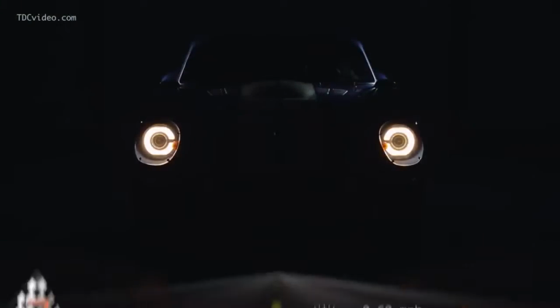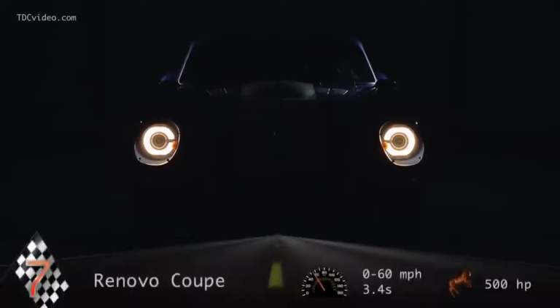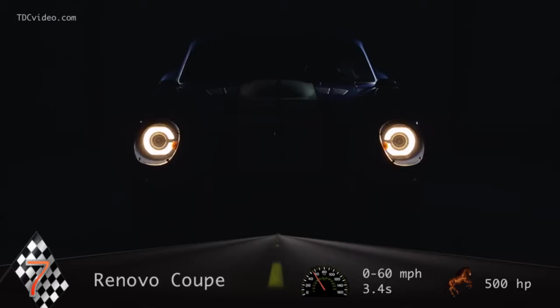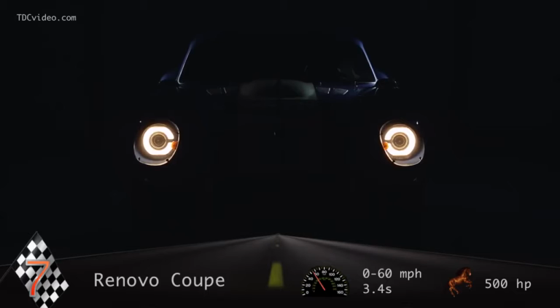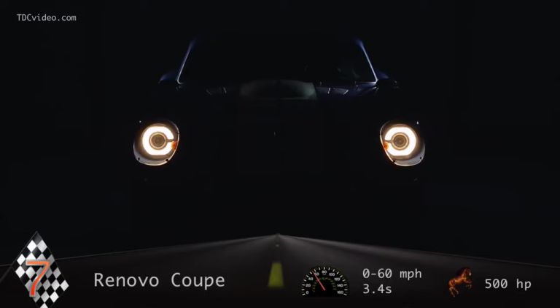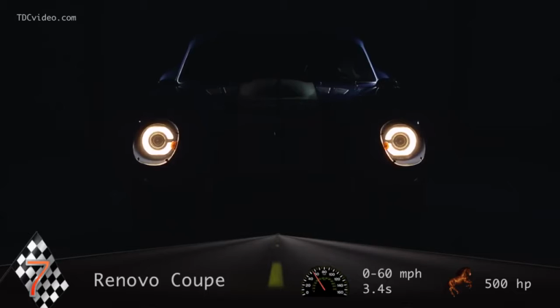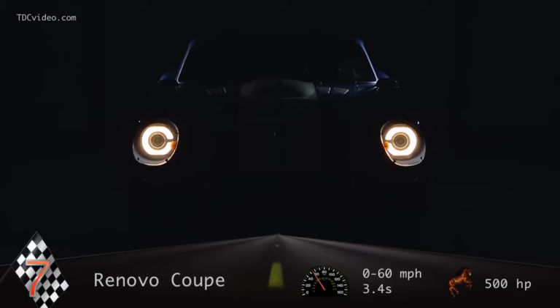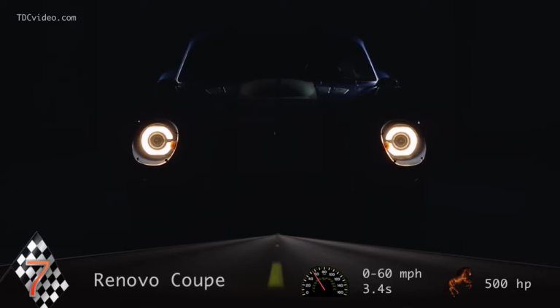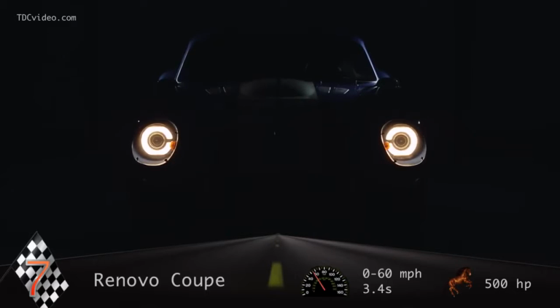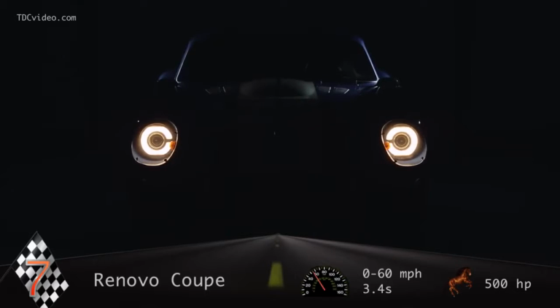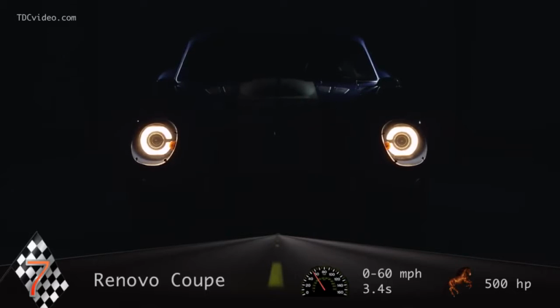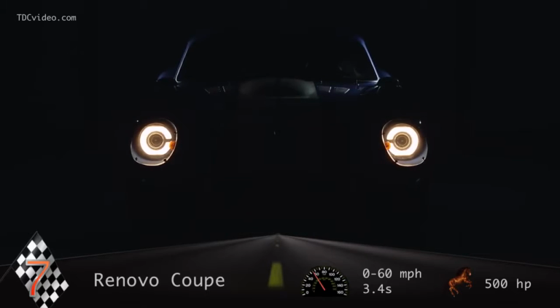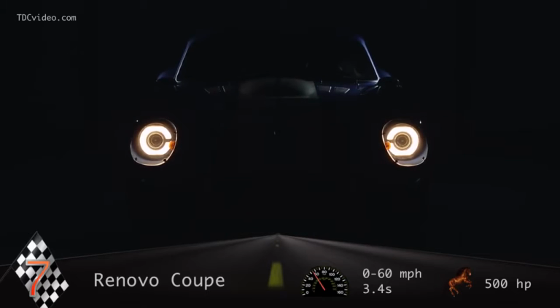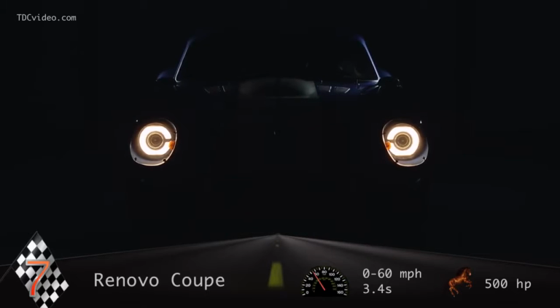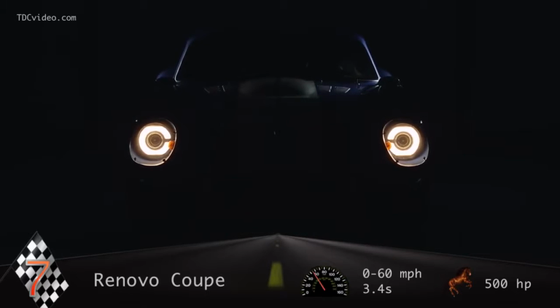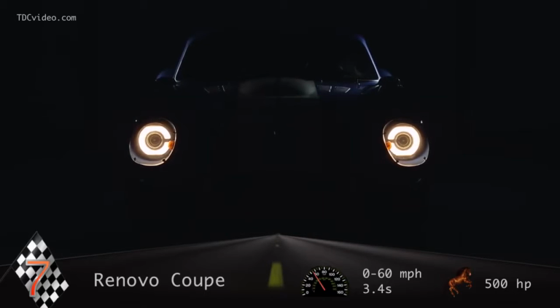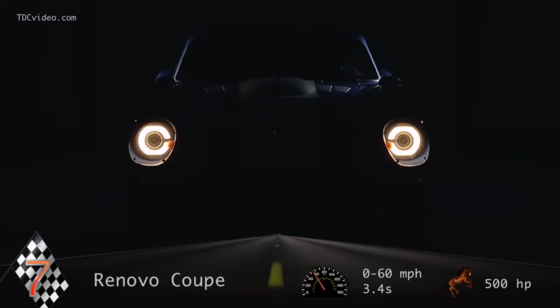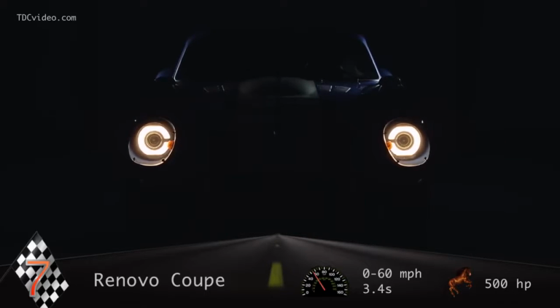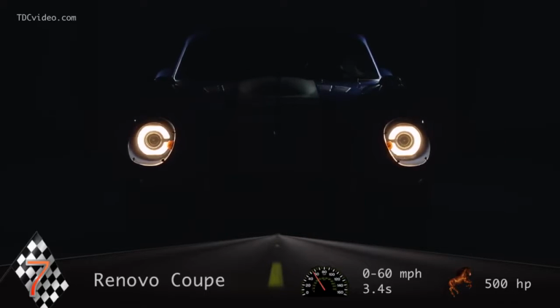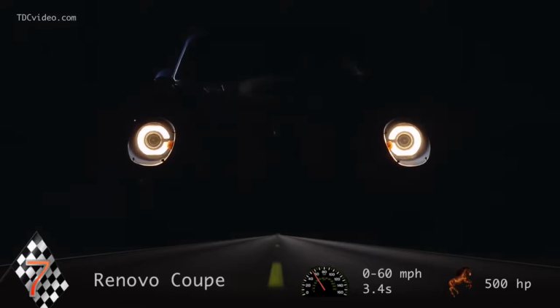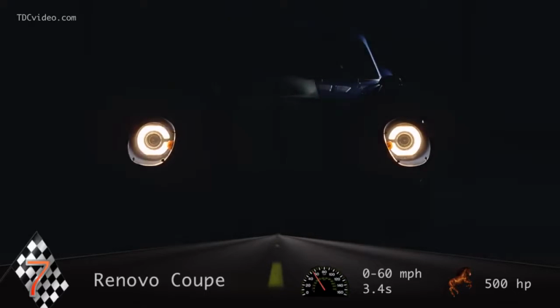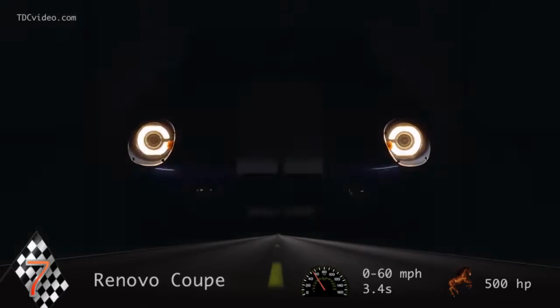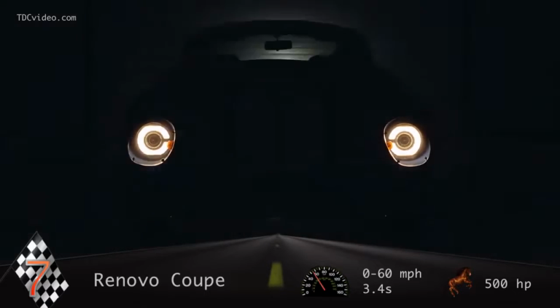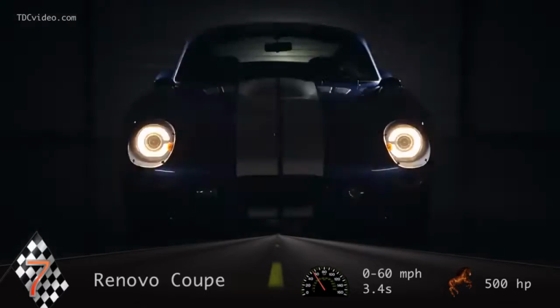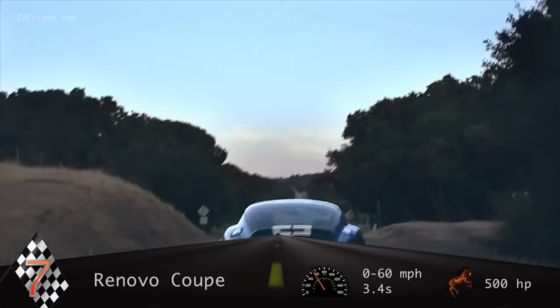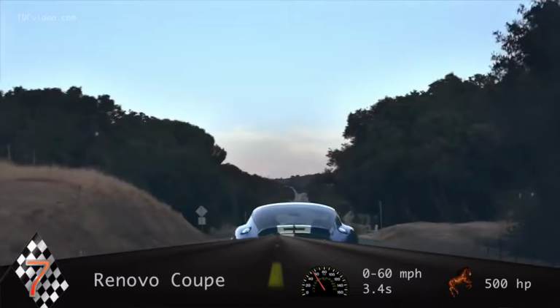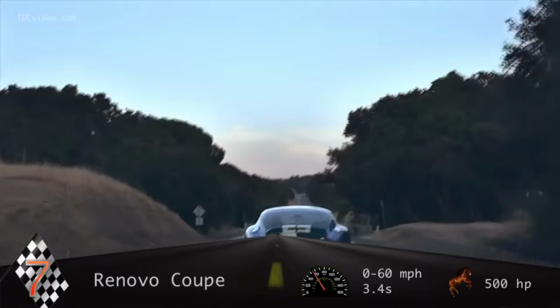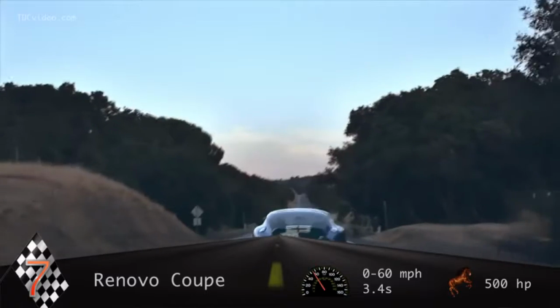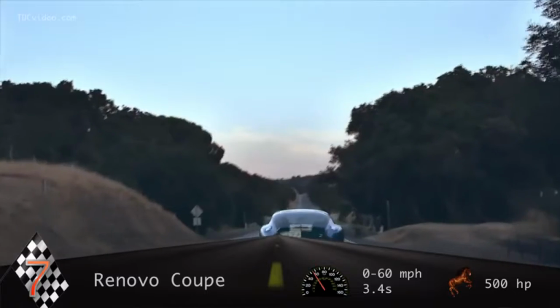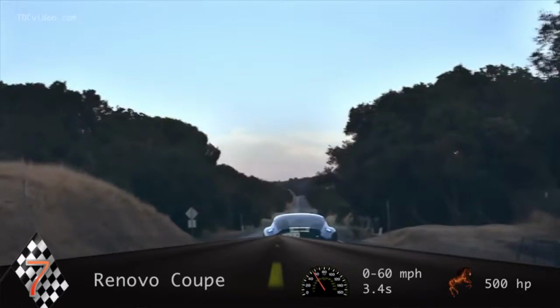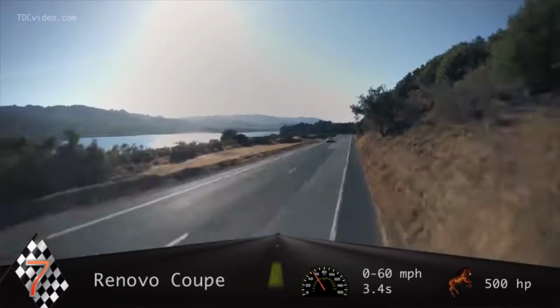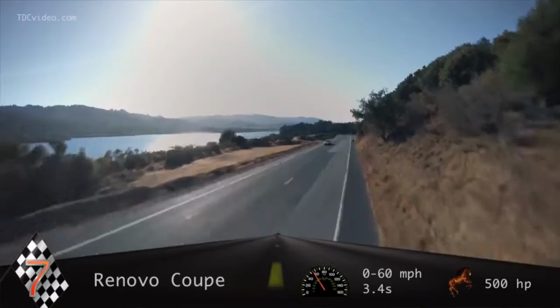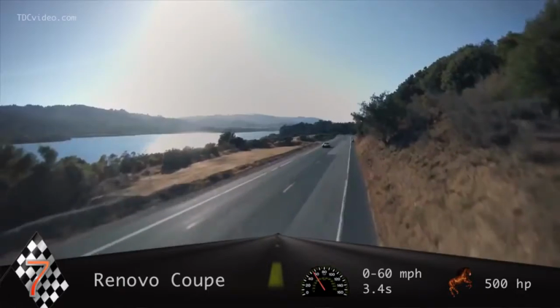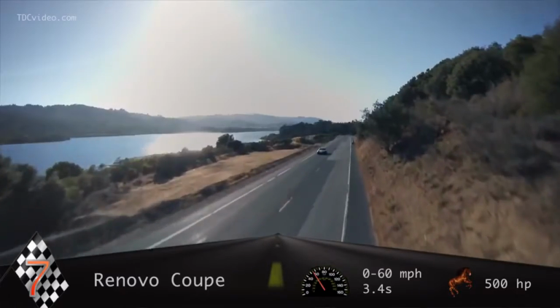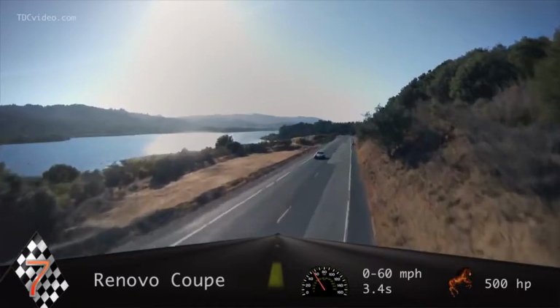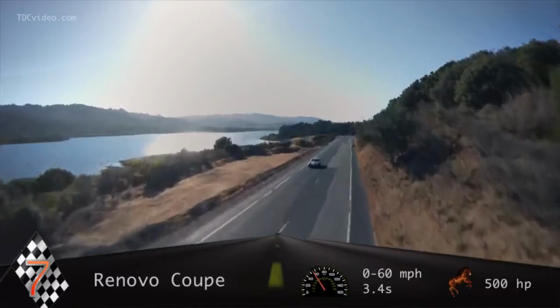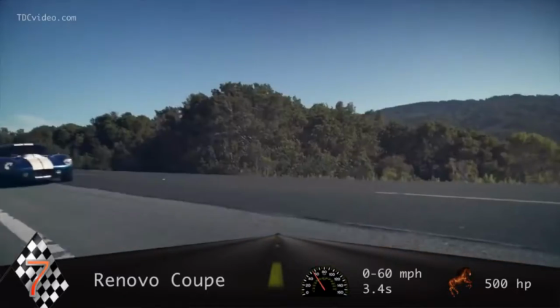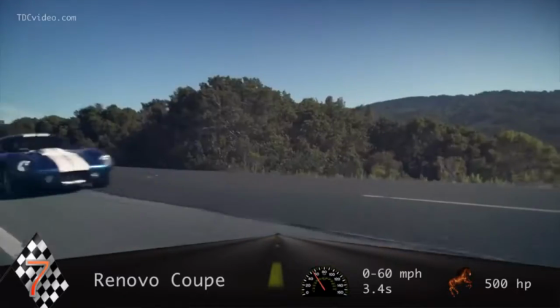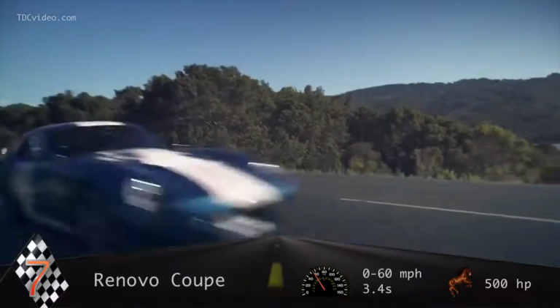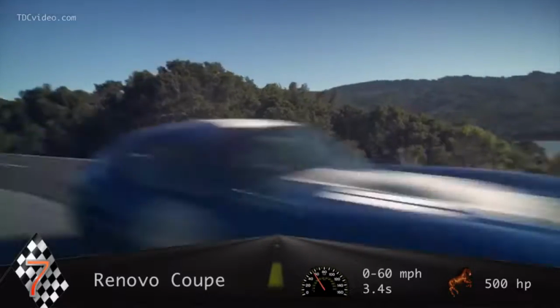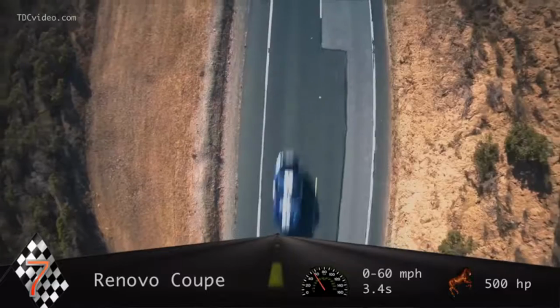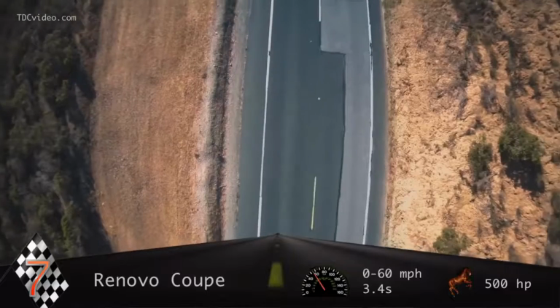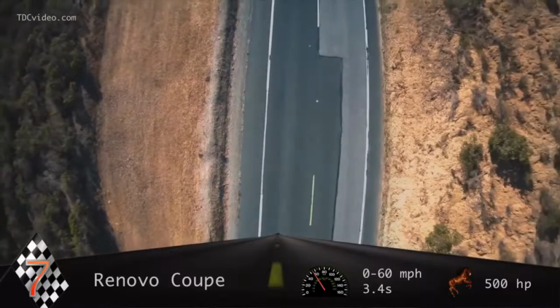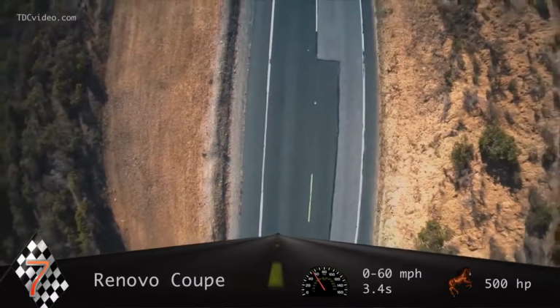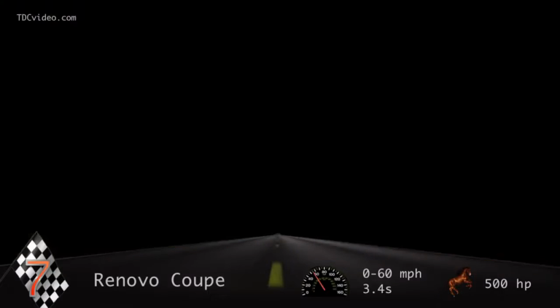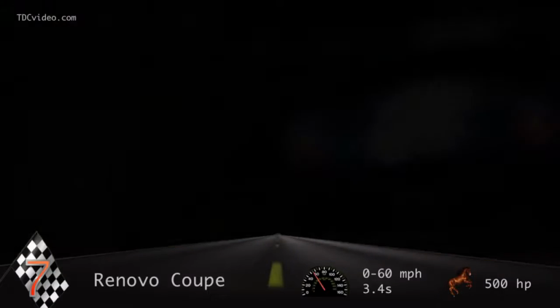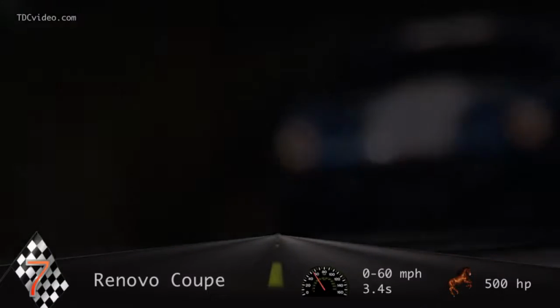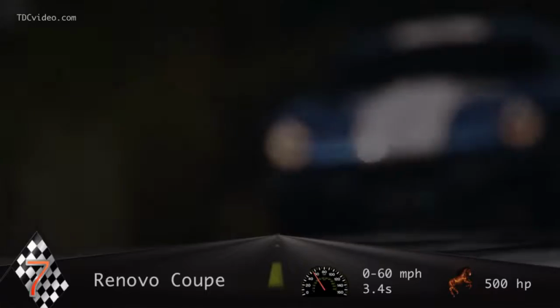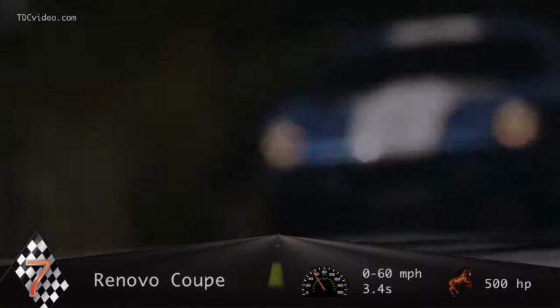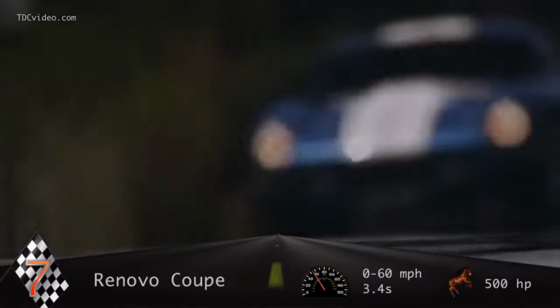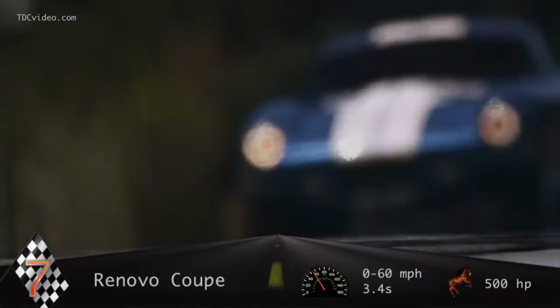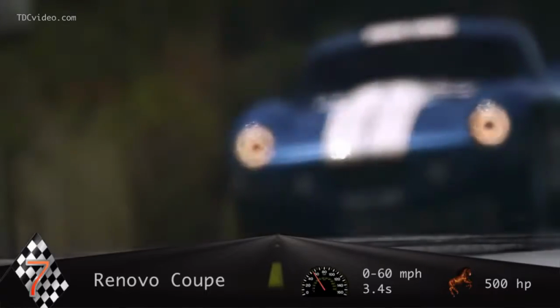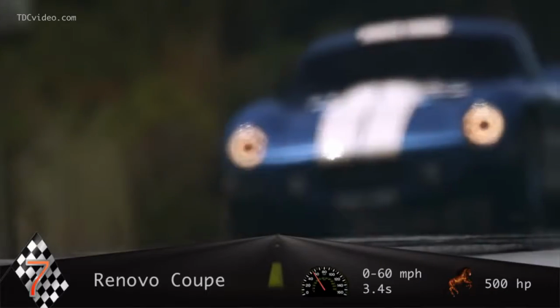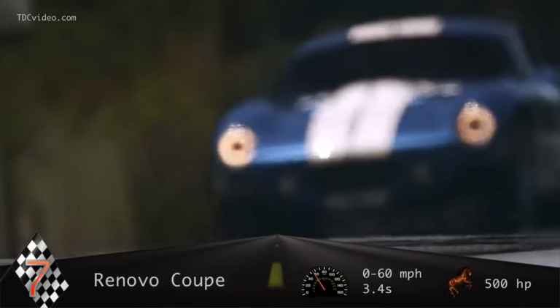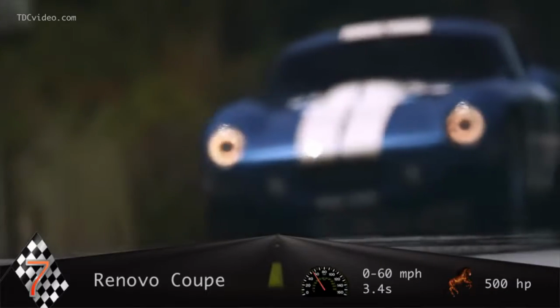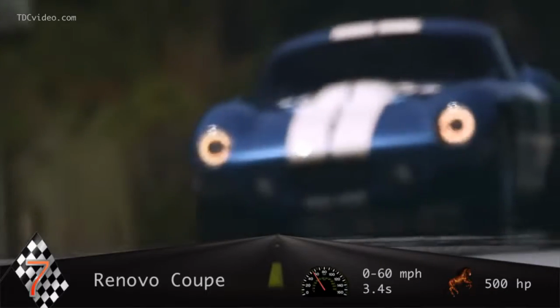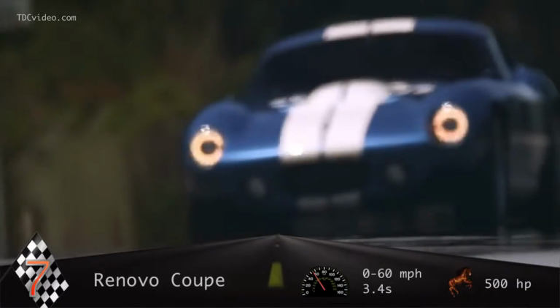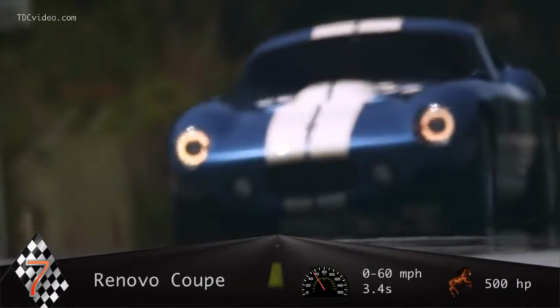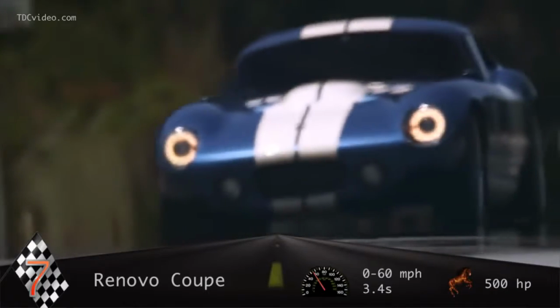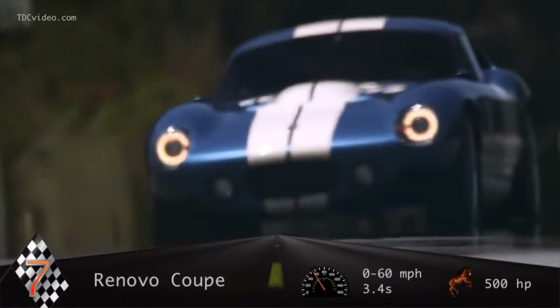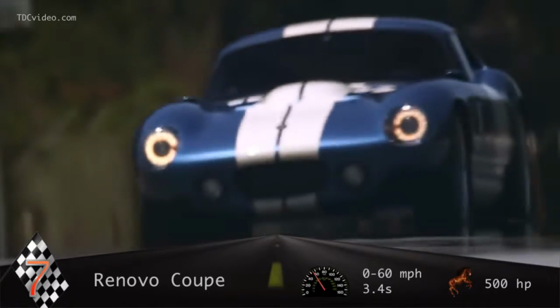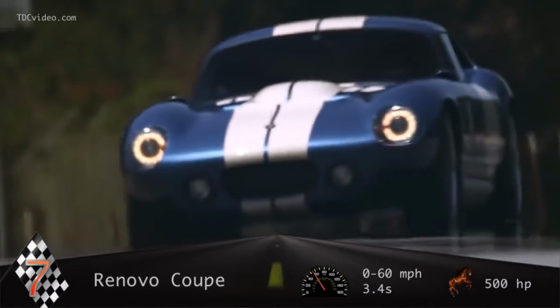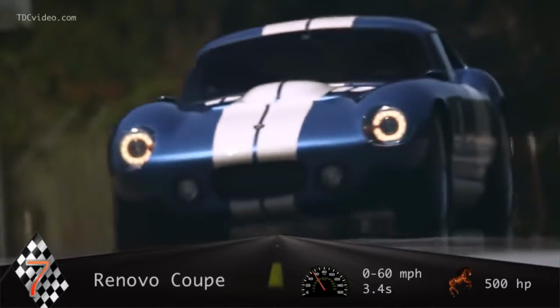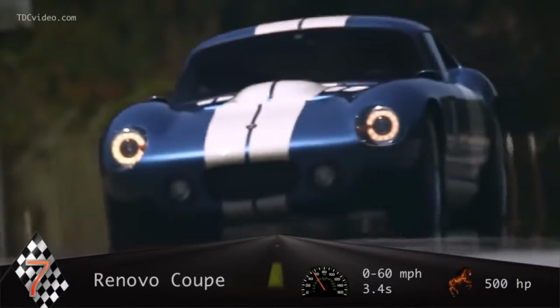With a body by Shelby Motors and a $500,000 price tag, it's being billed as the first all-American electric supercar.